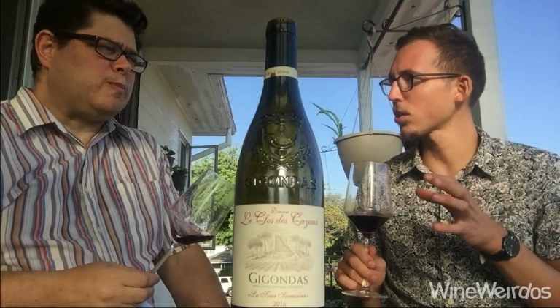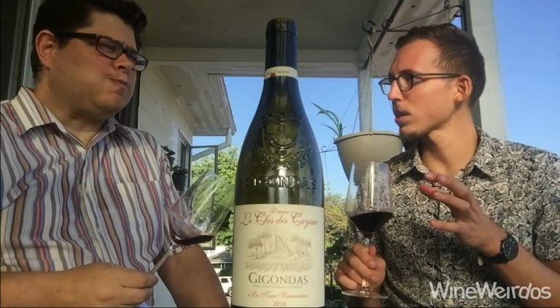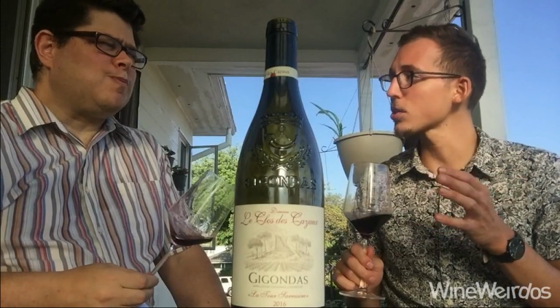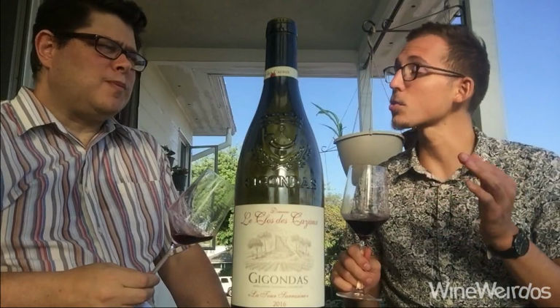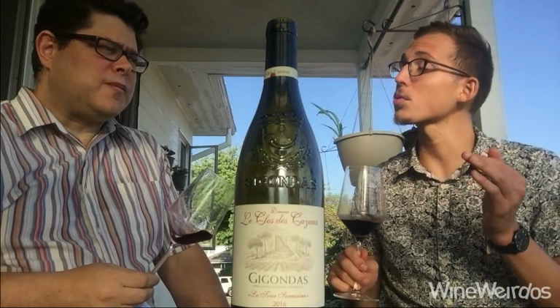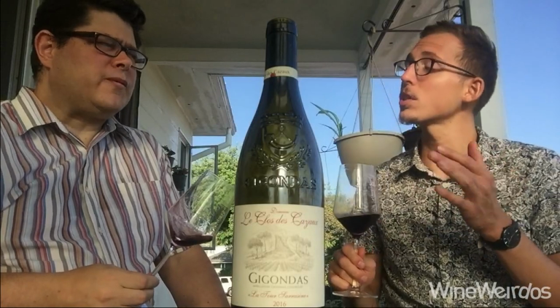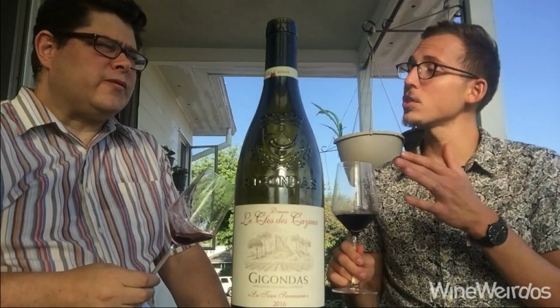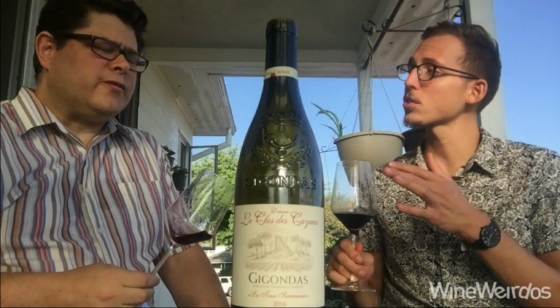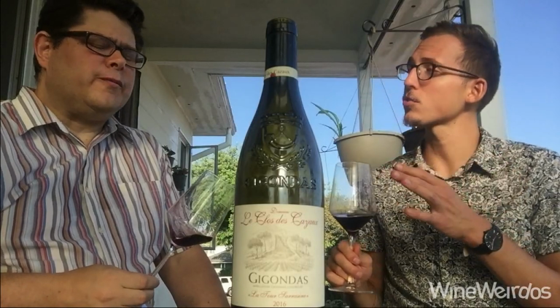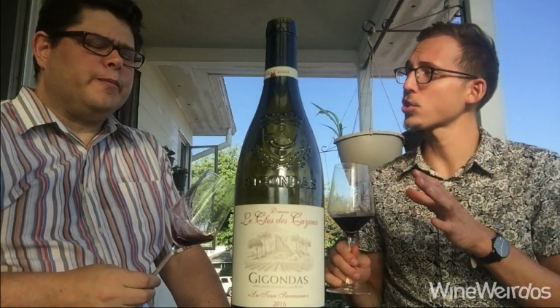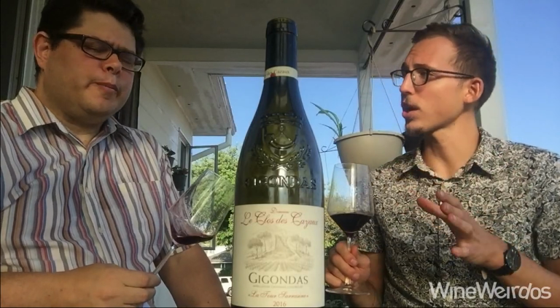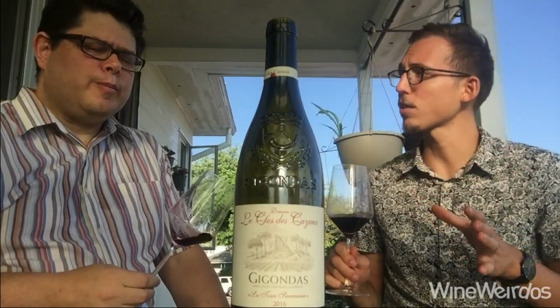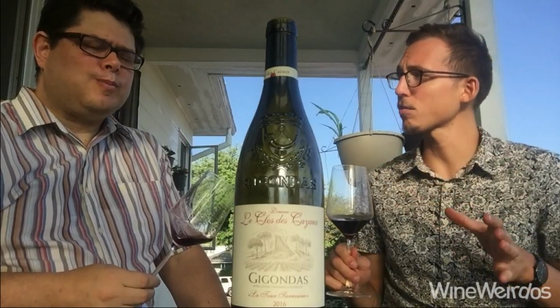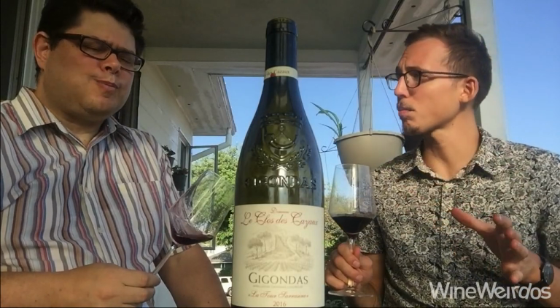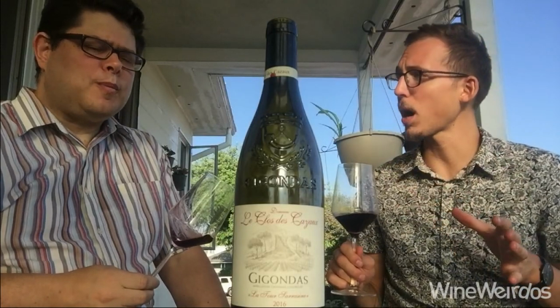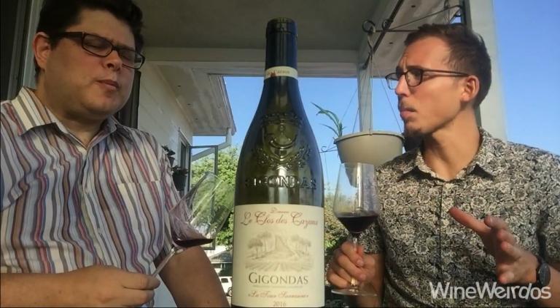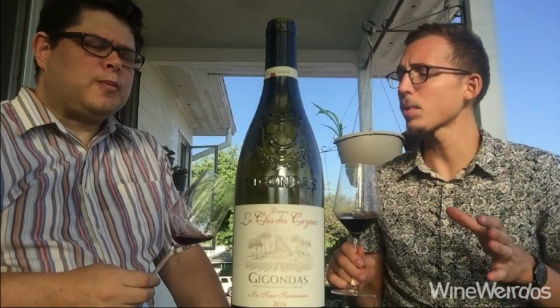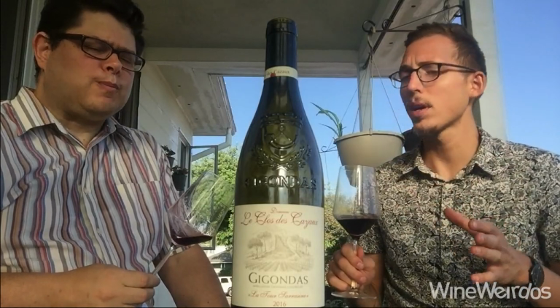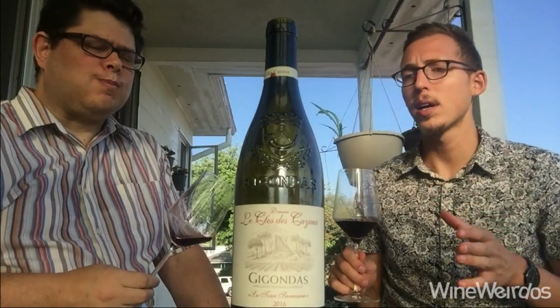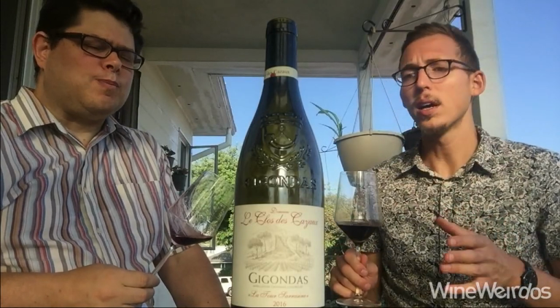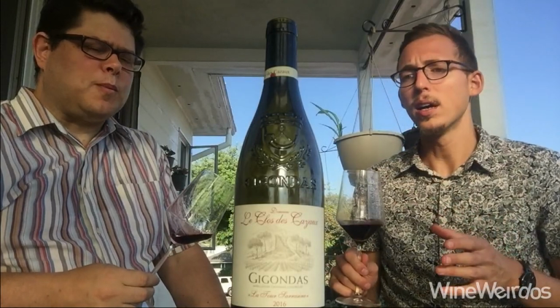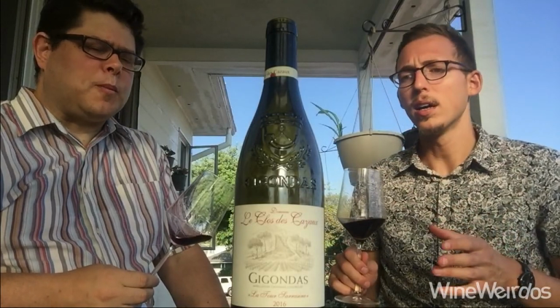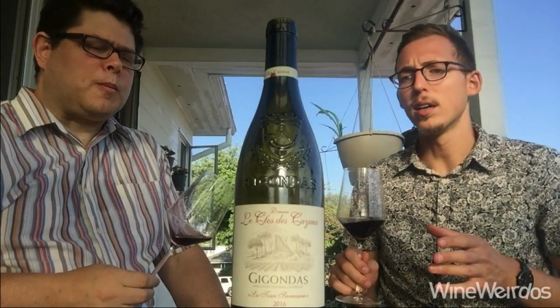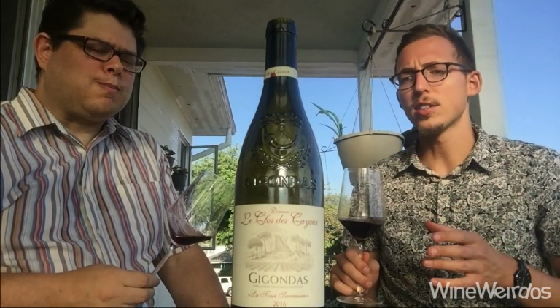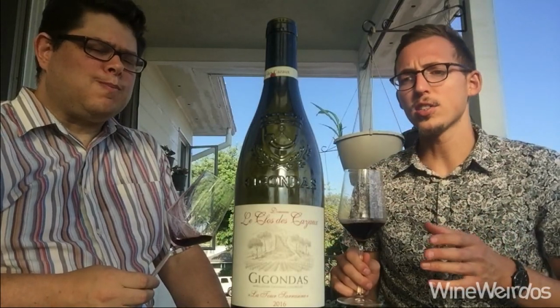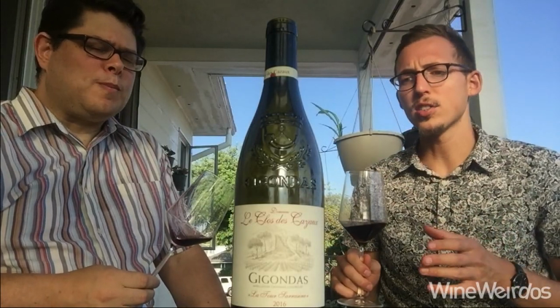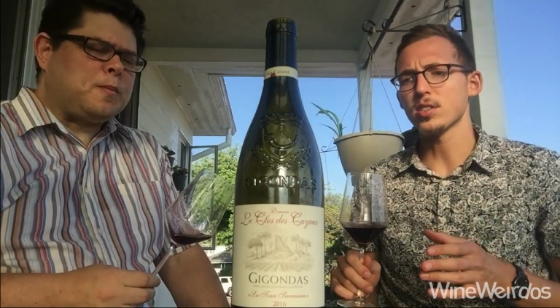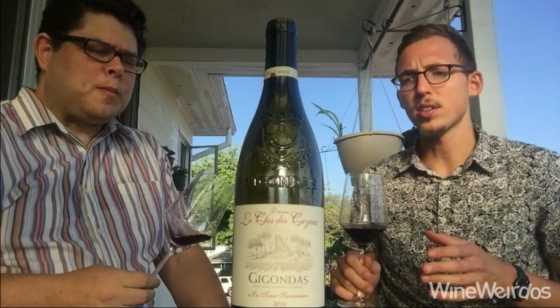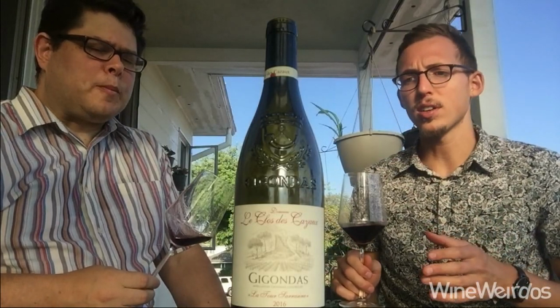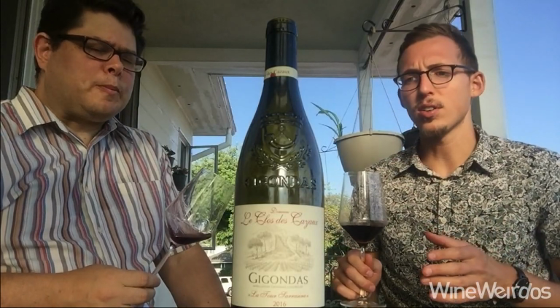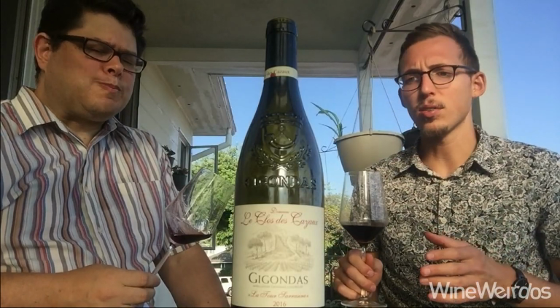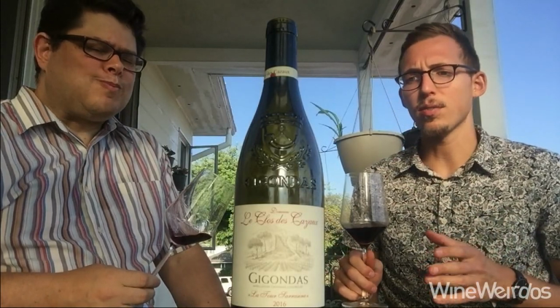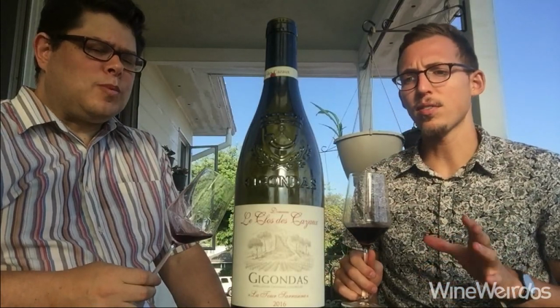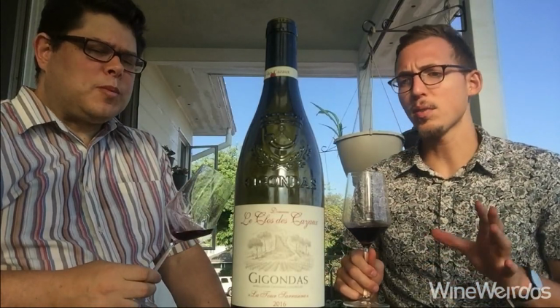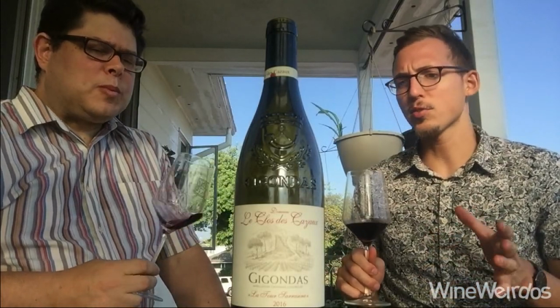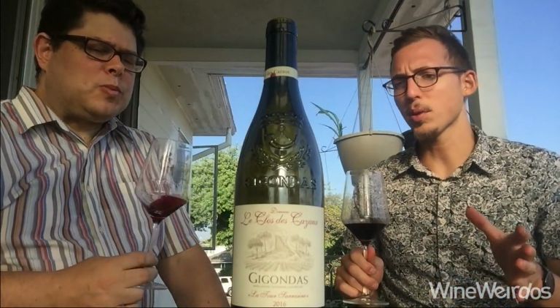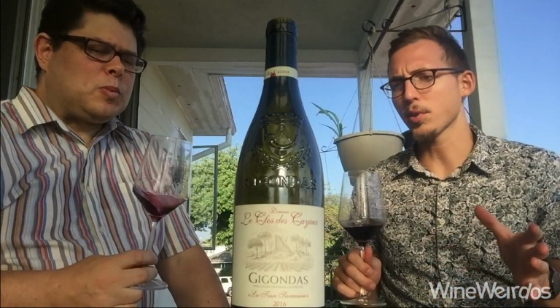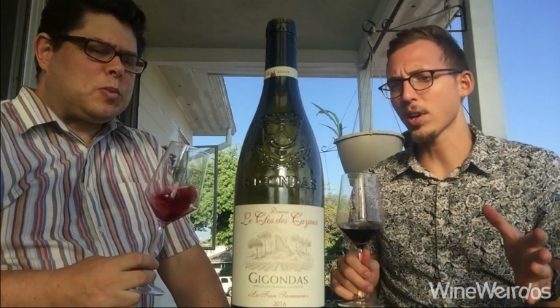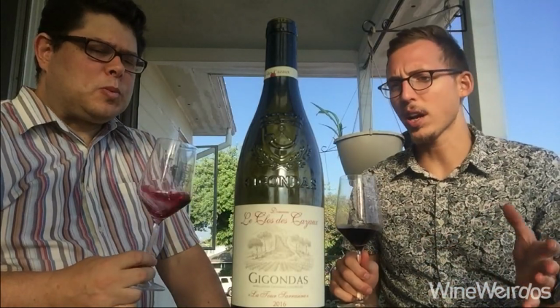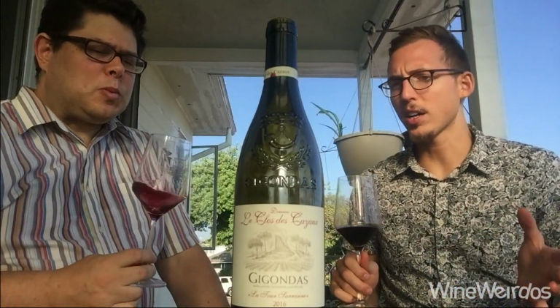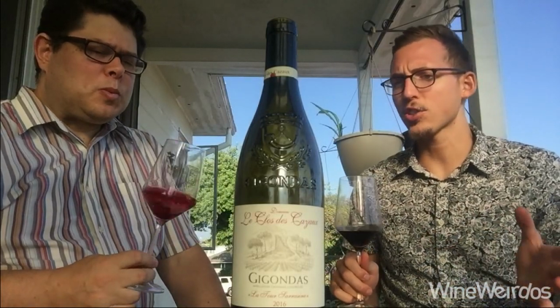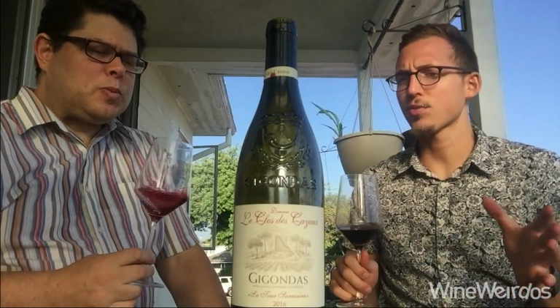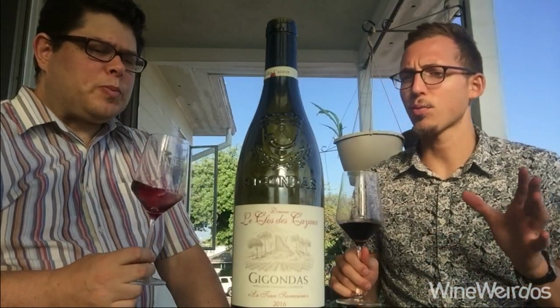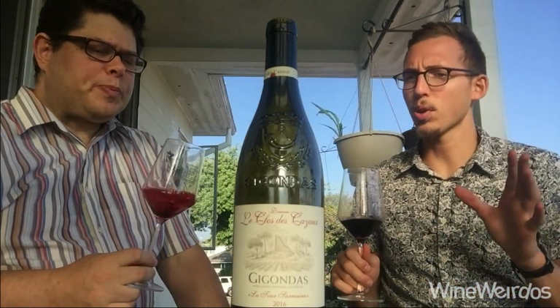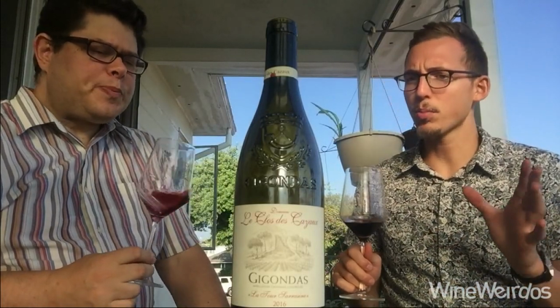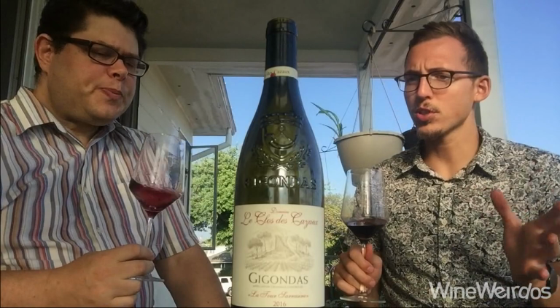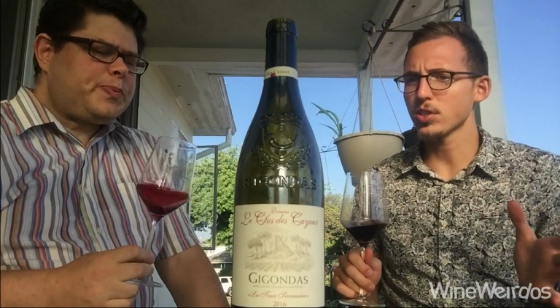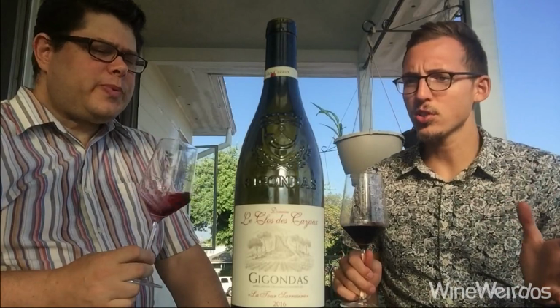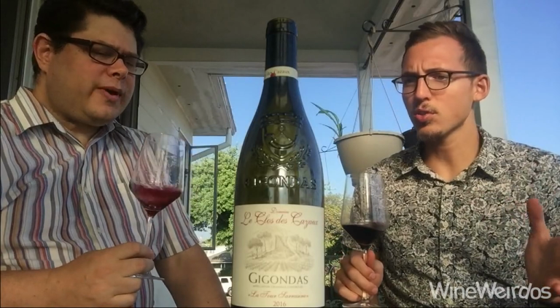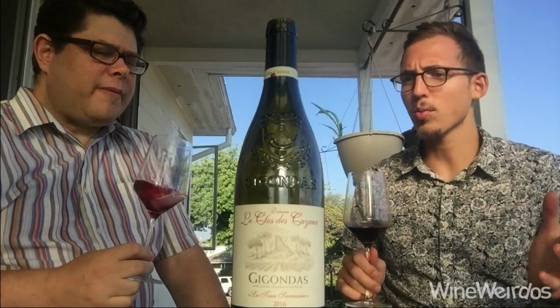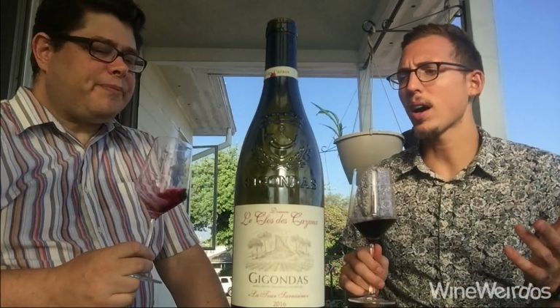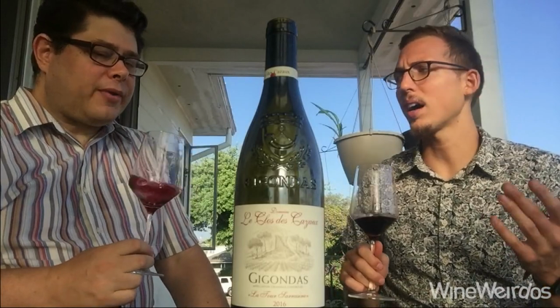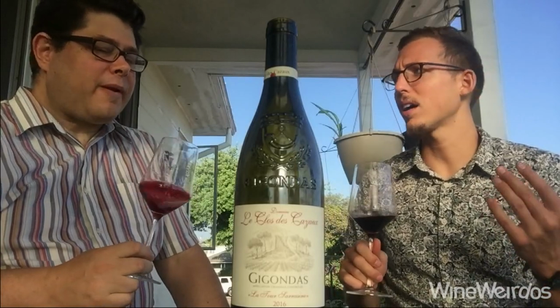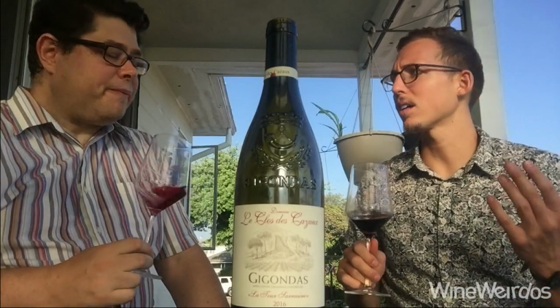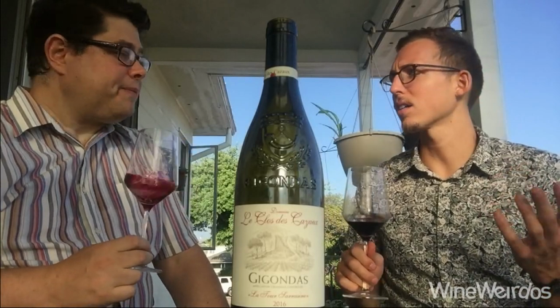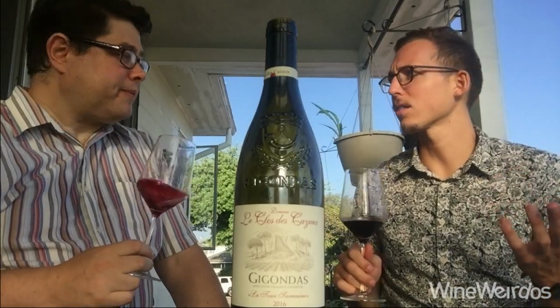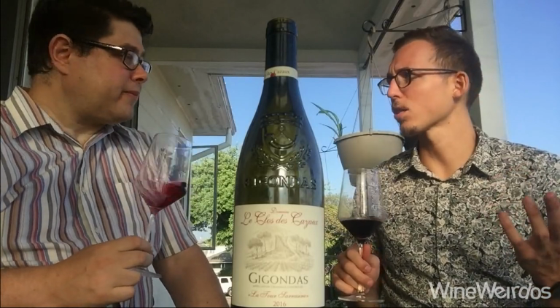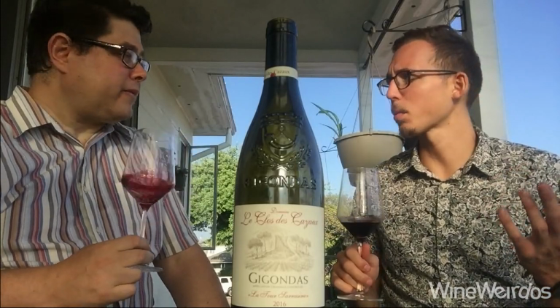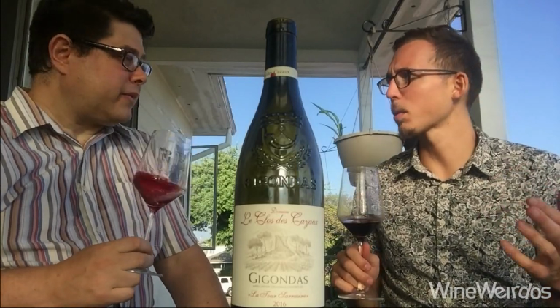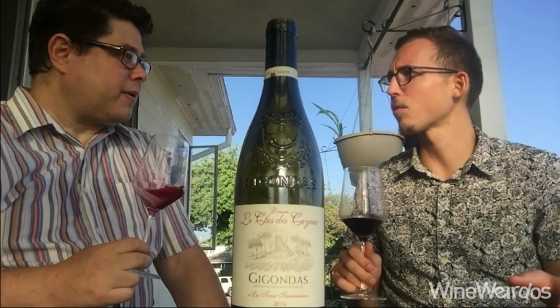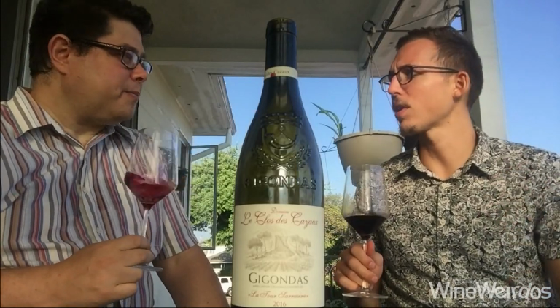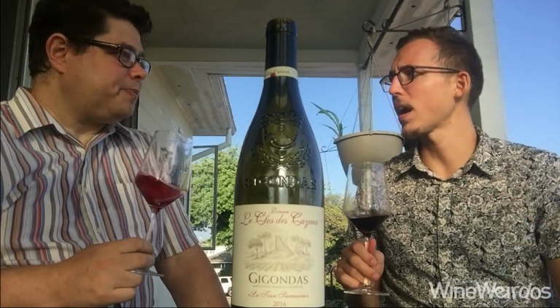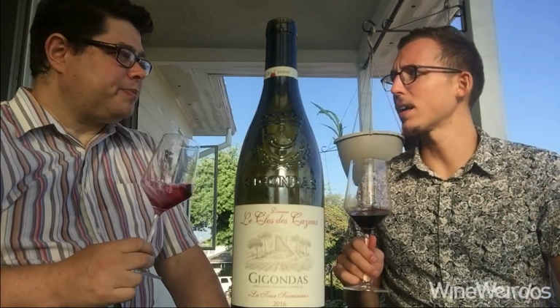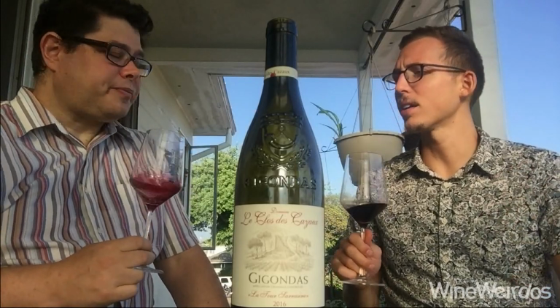So Gigondas is northeast of Châteauneuf-du-Pape. This is 50% Grenache, 40% Syrah, and a little bit of Mourvèdre.